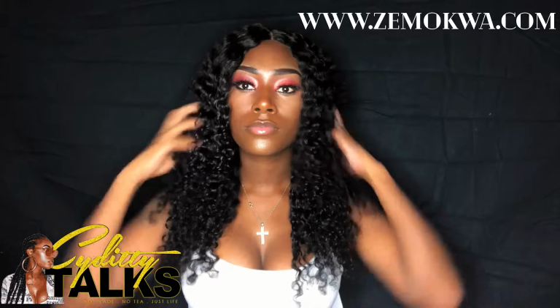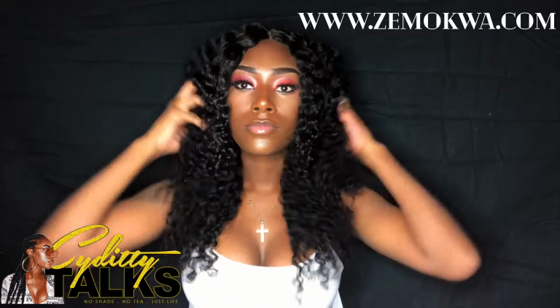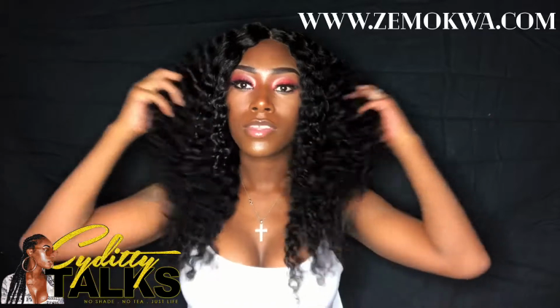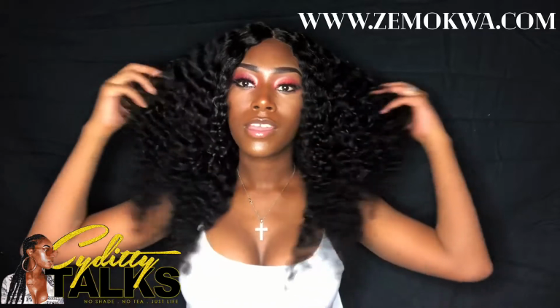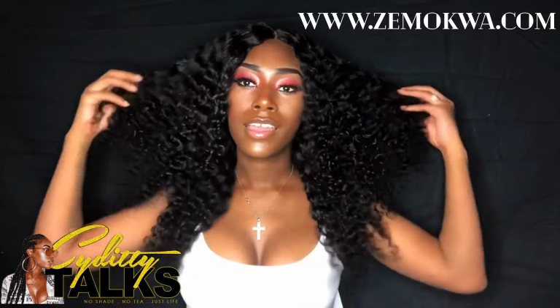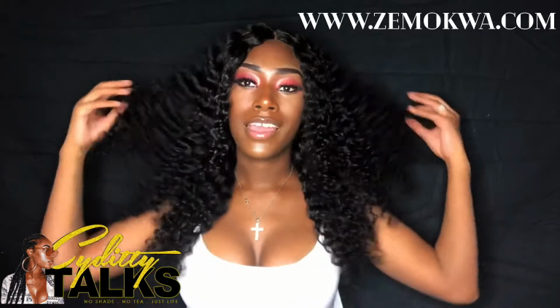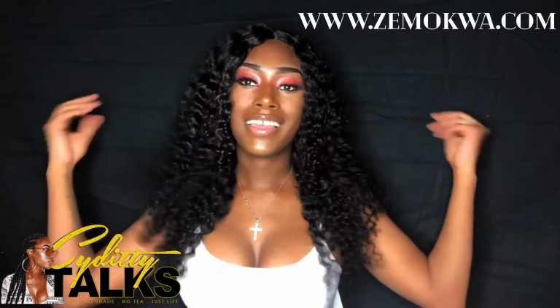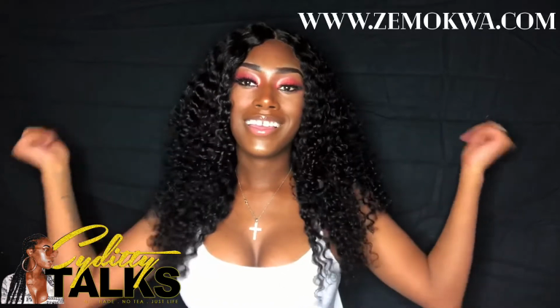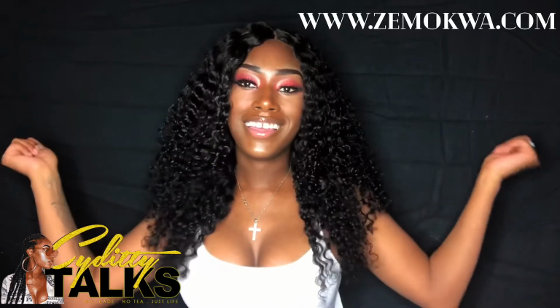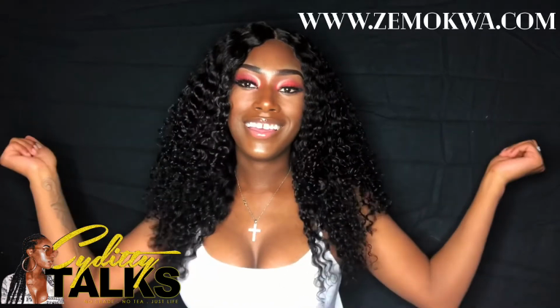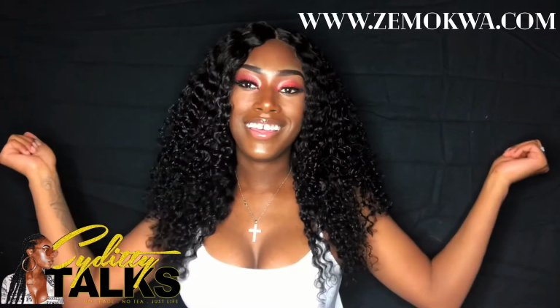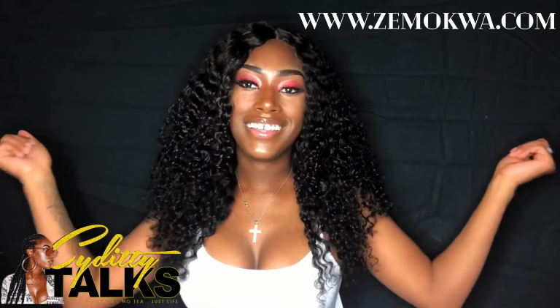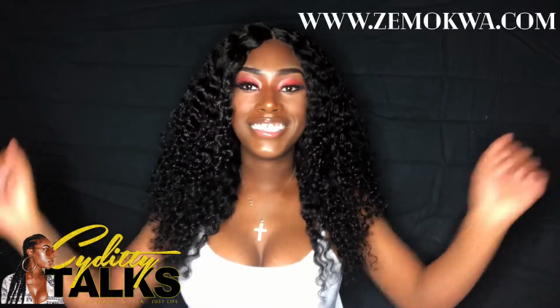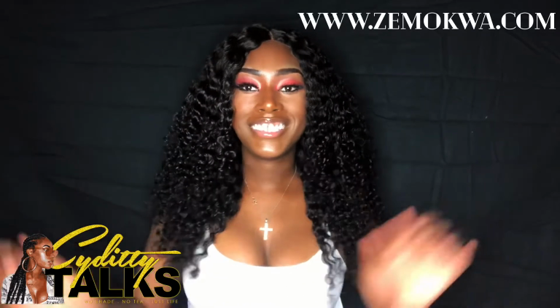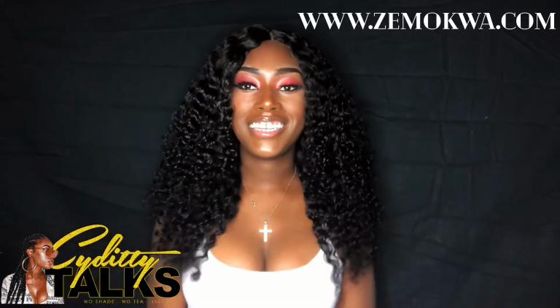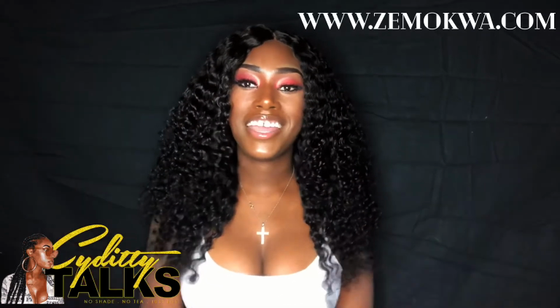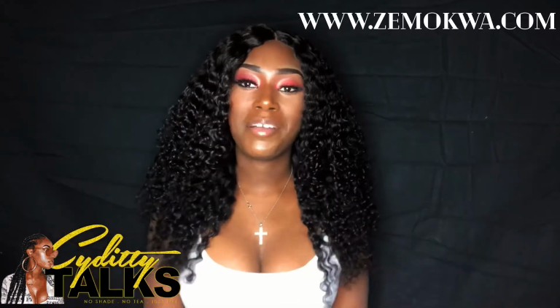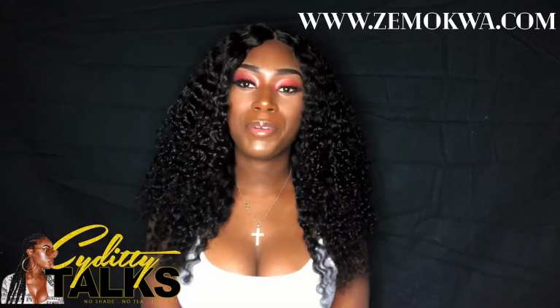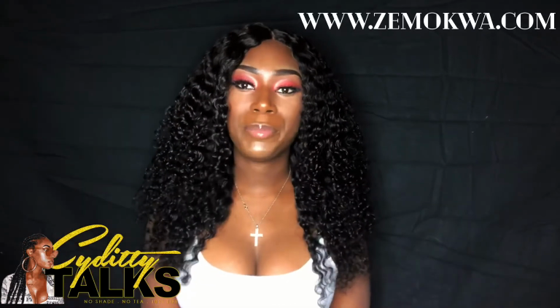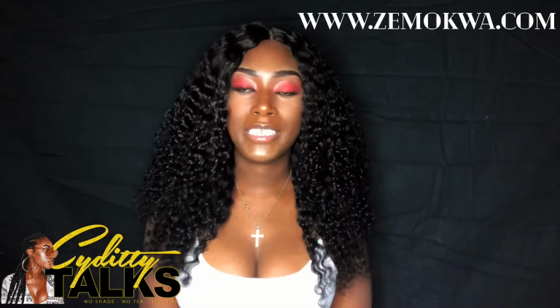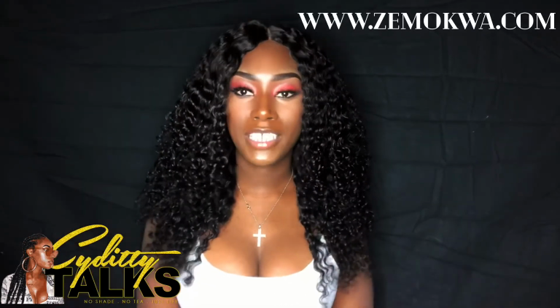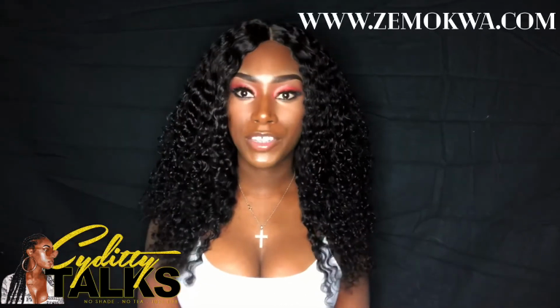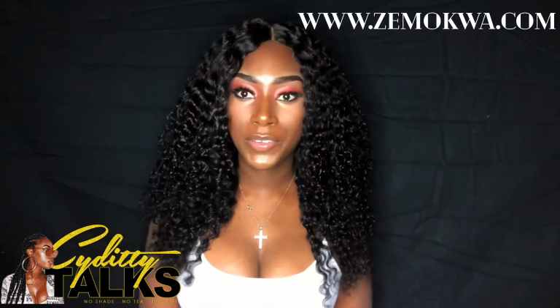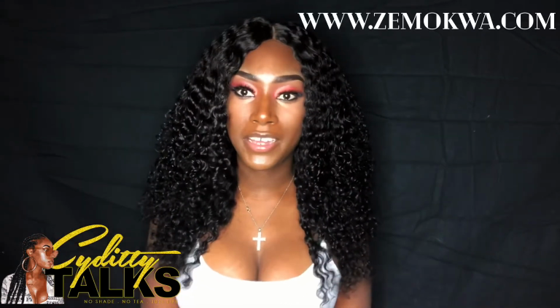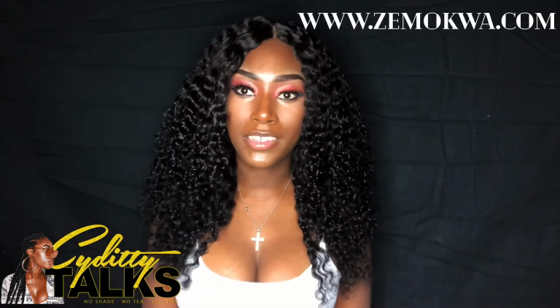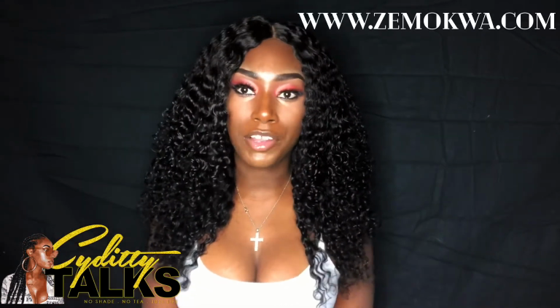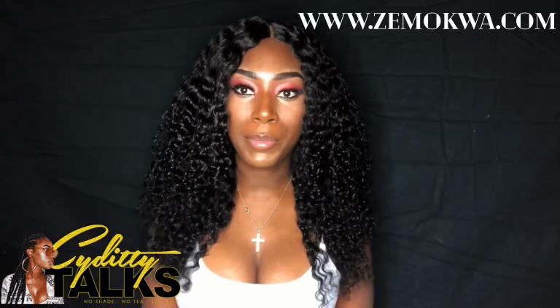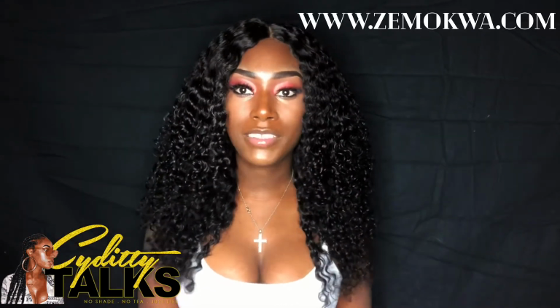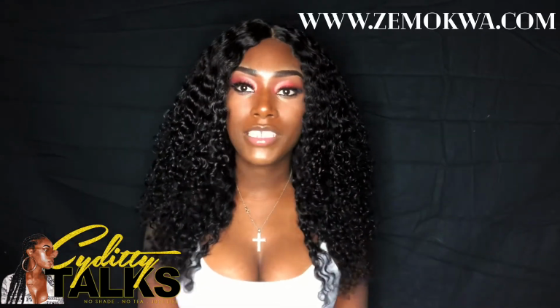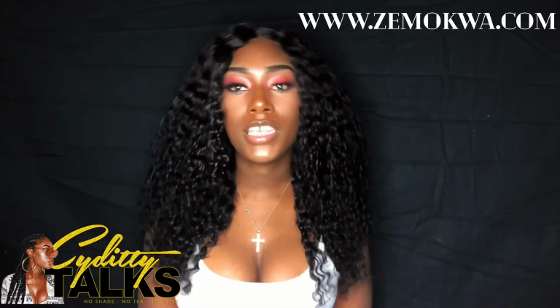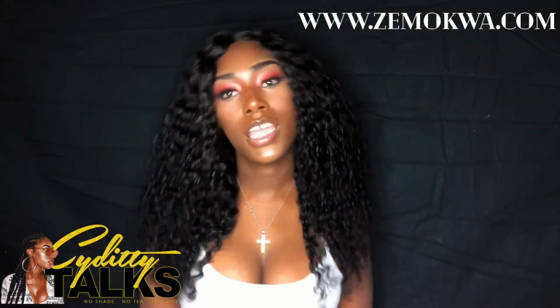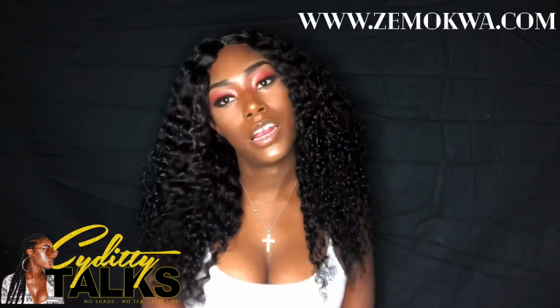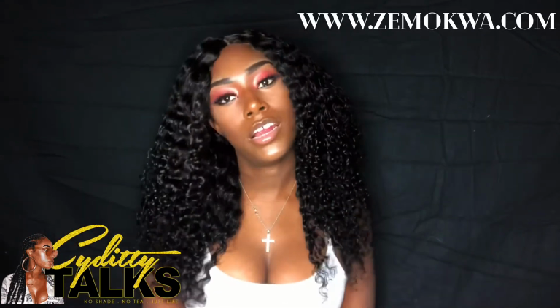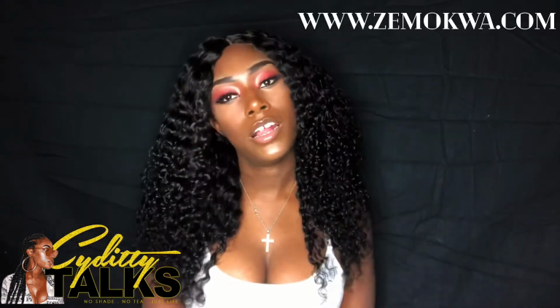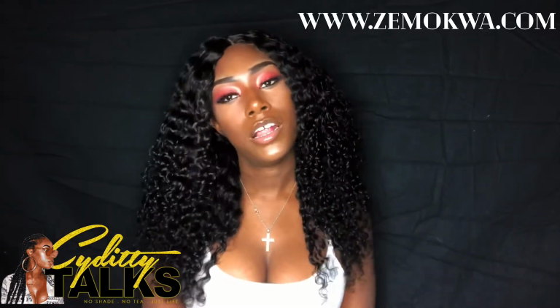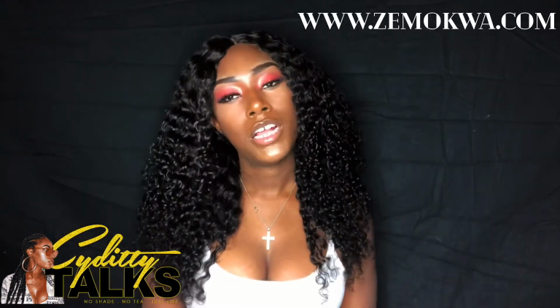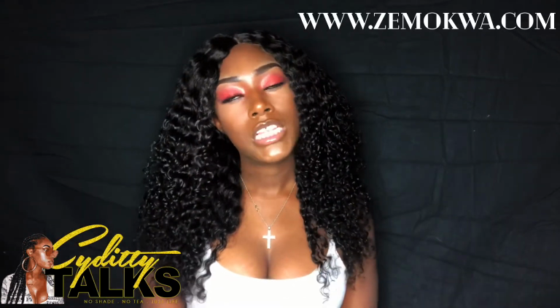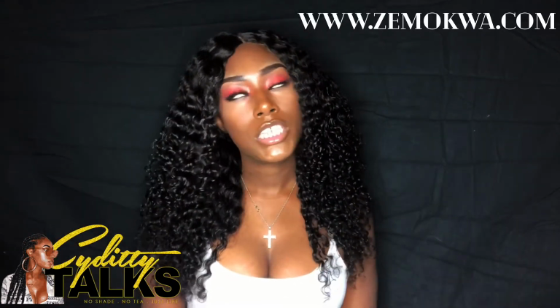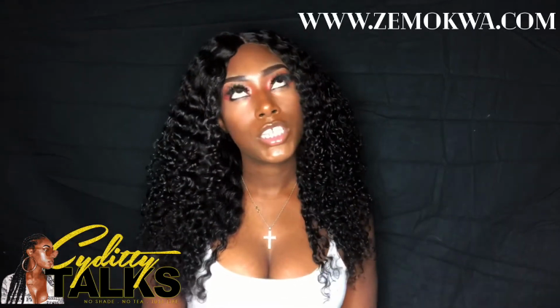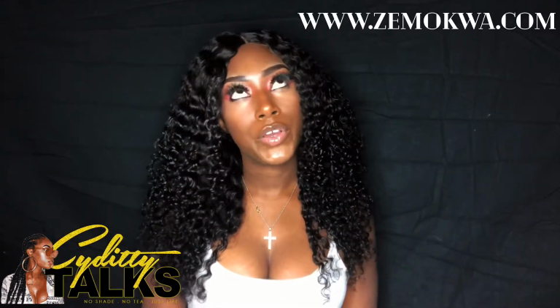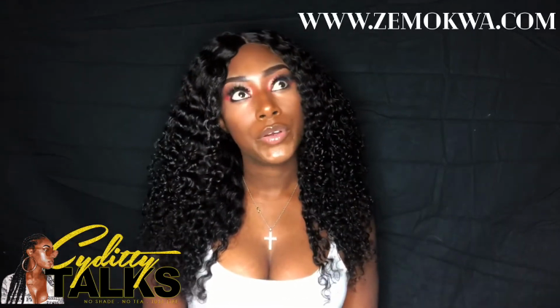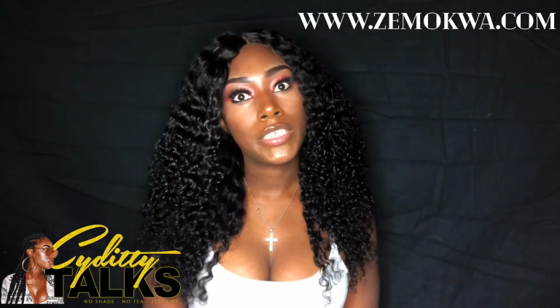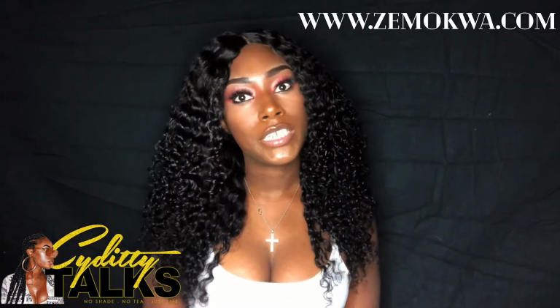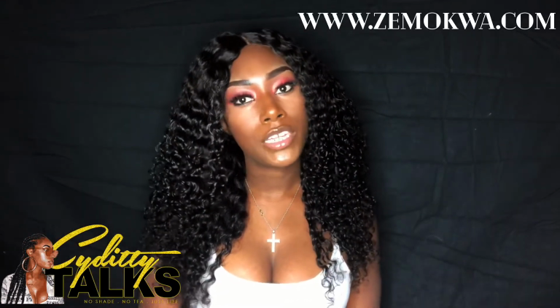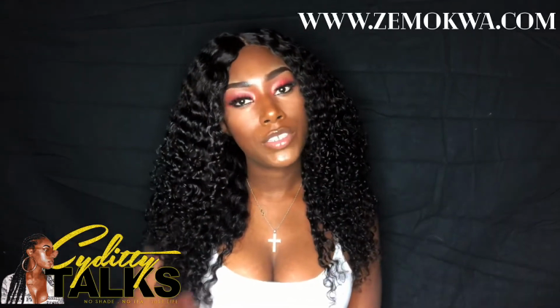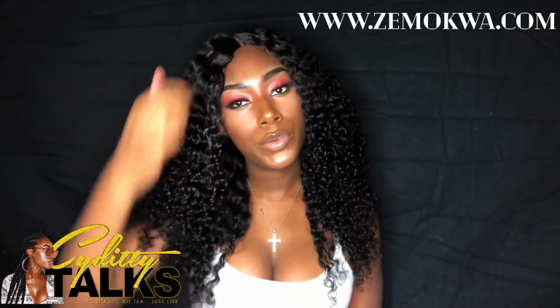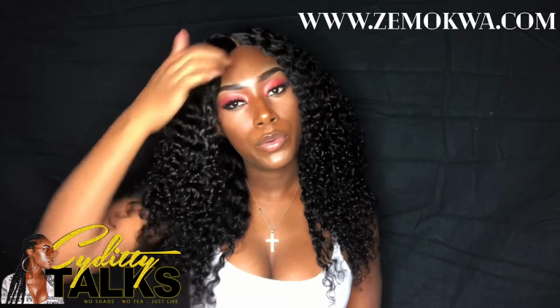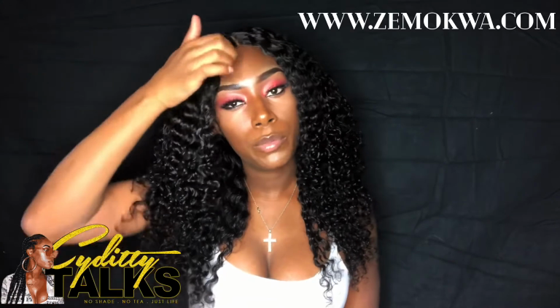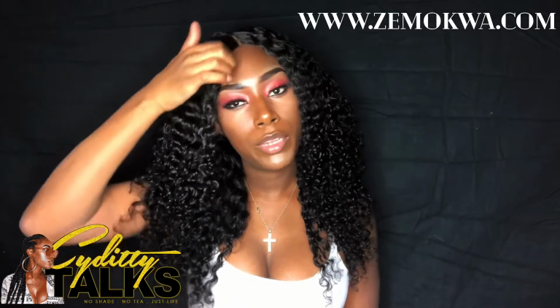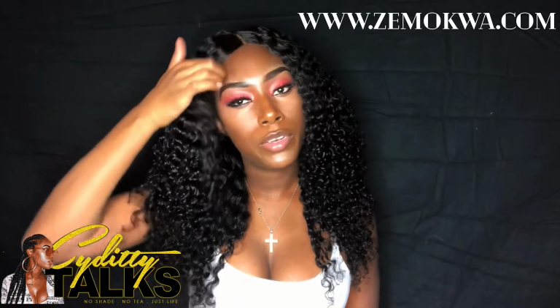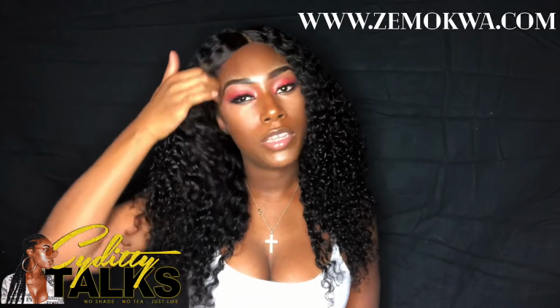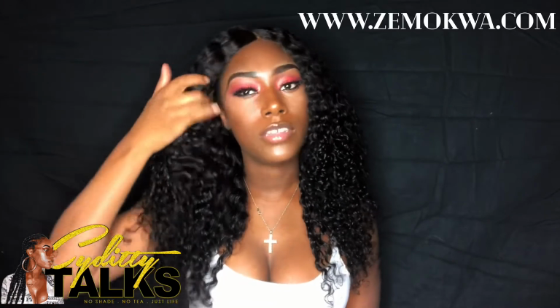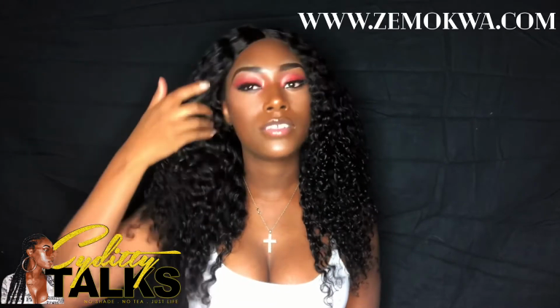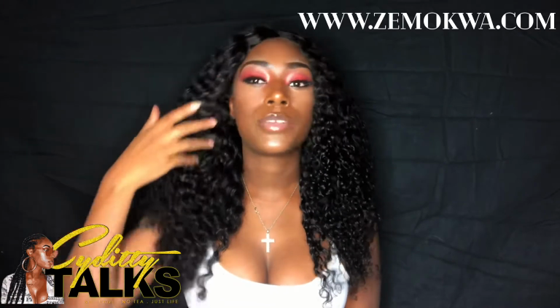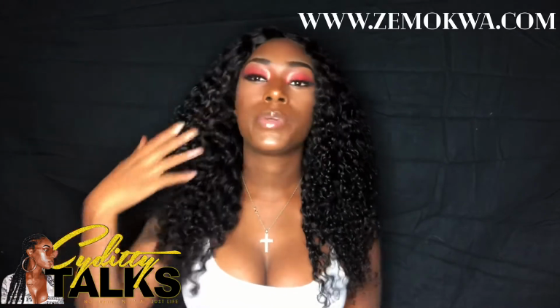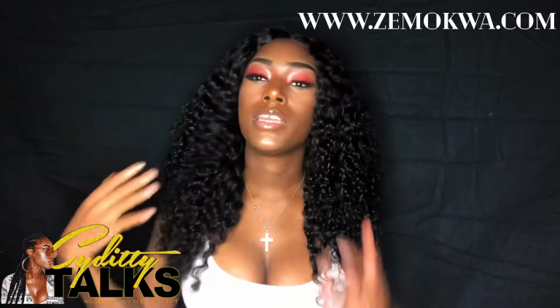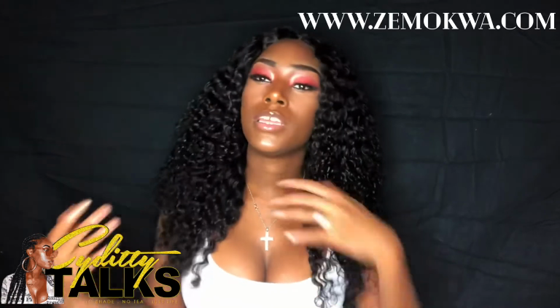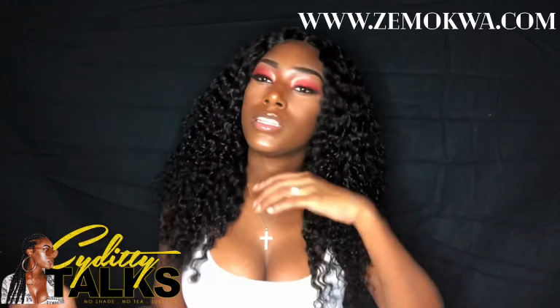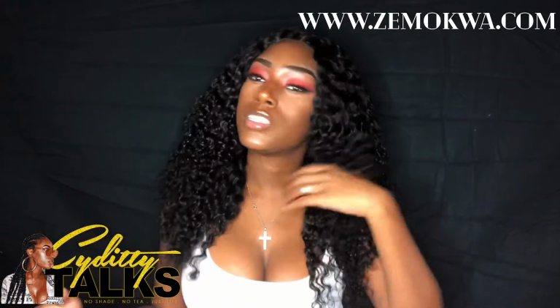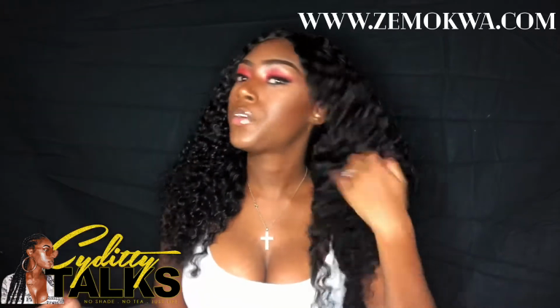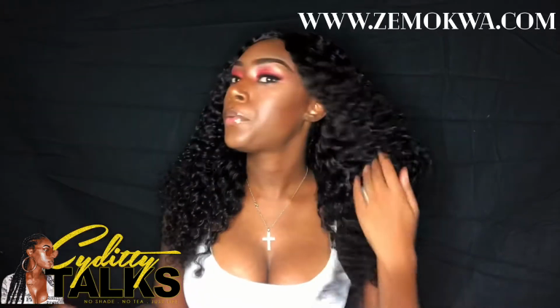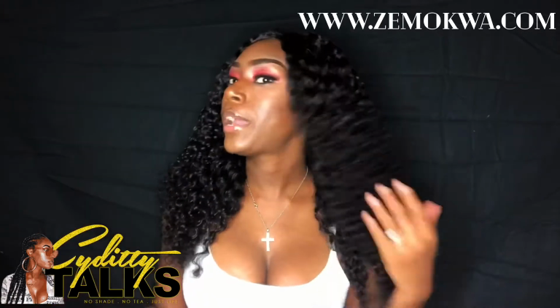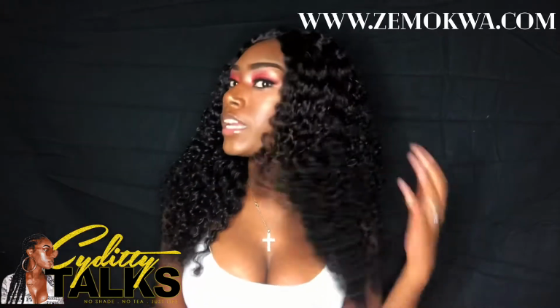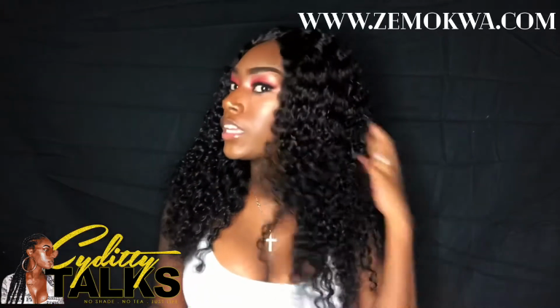Hey Kia! Today I'm going to be telling you guys all about this hair, so stay tuned so we can get this cracking.